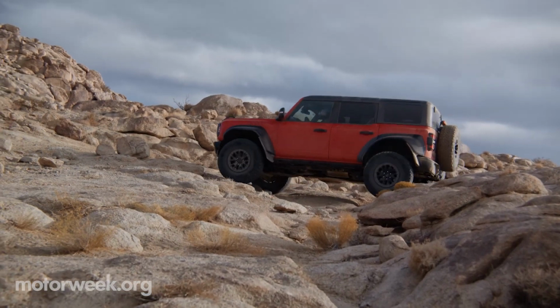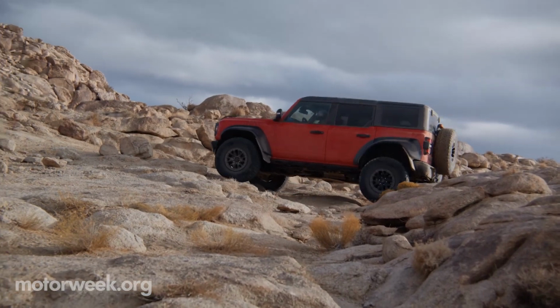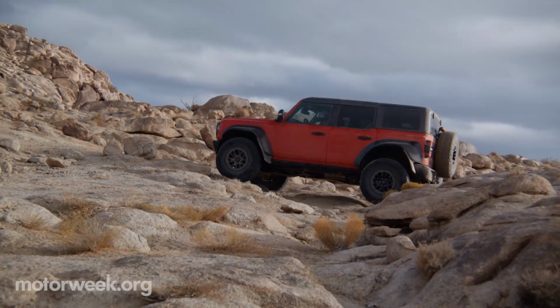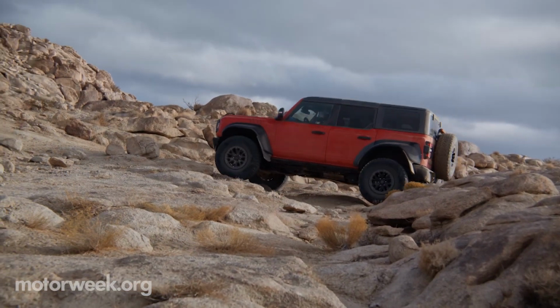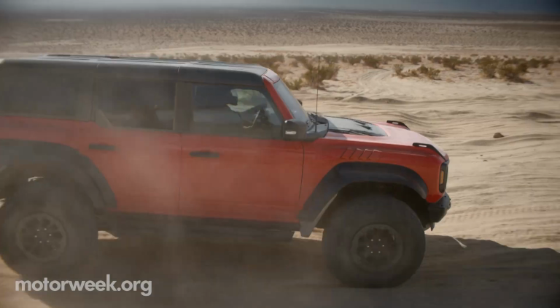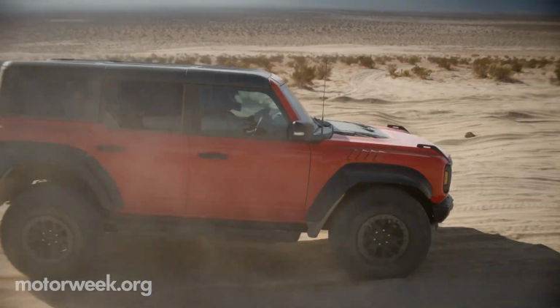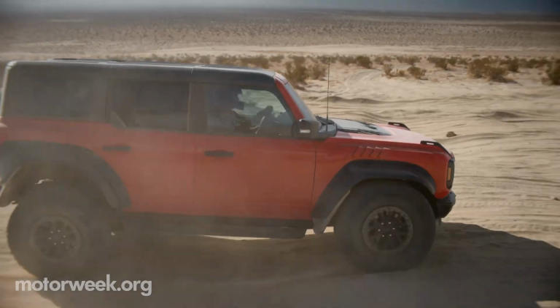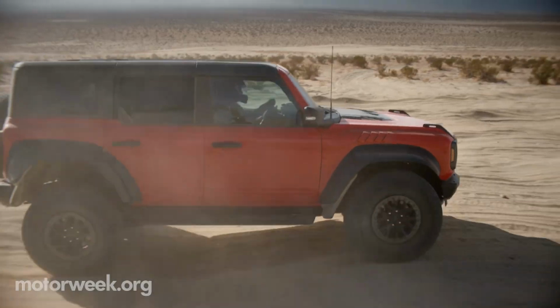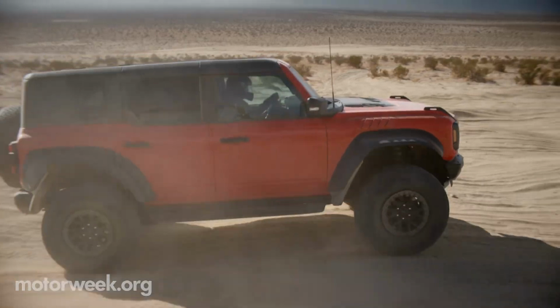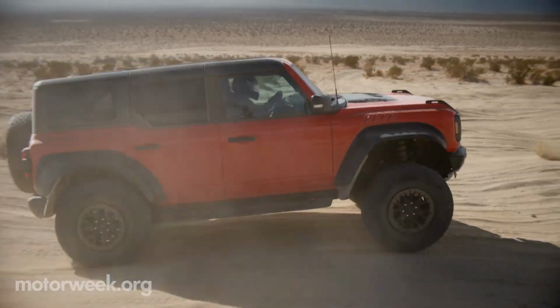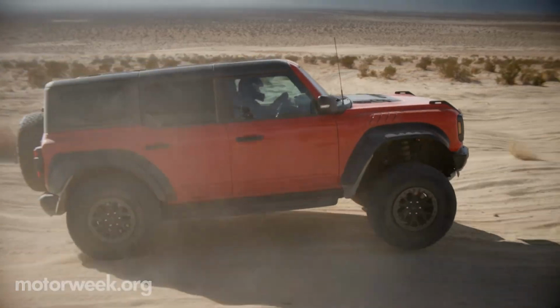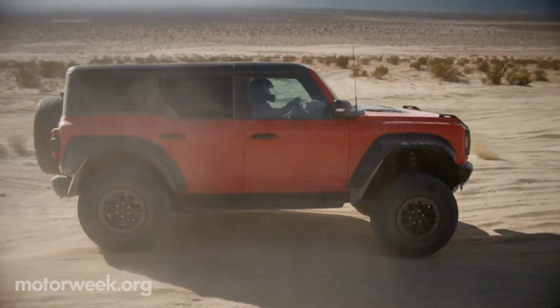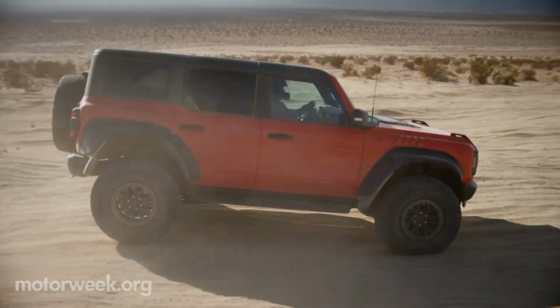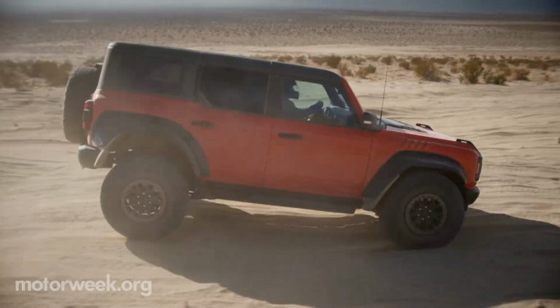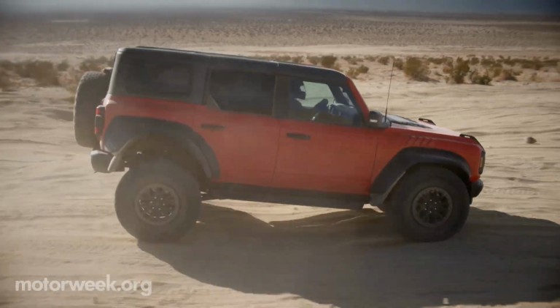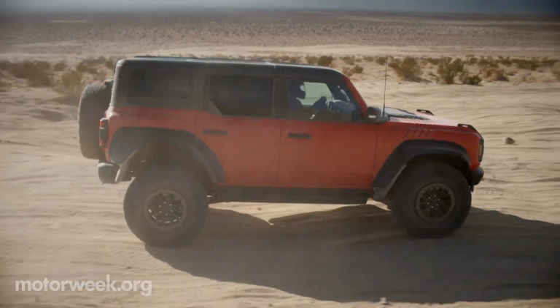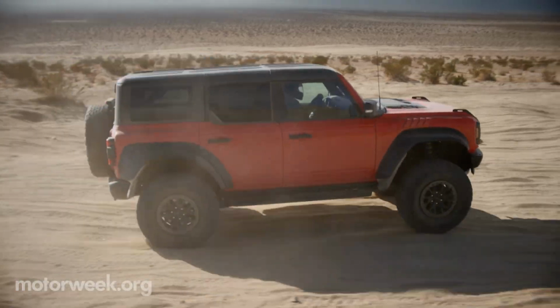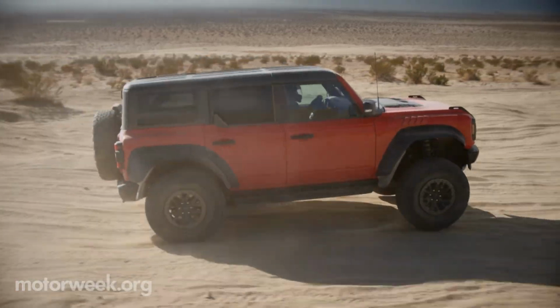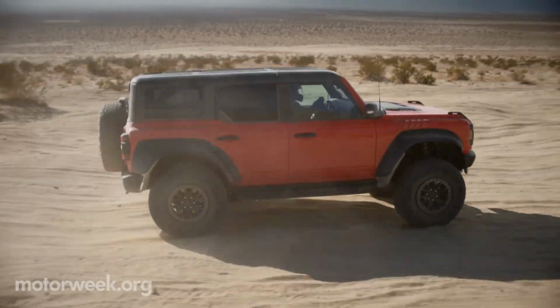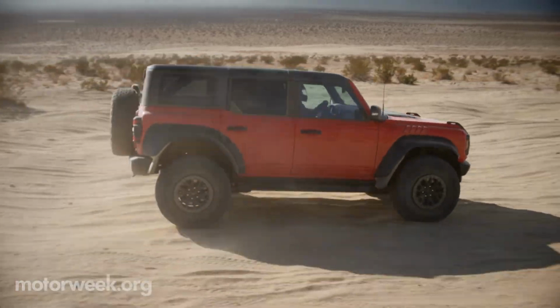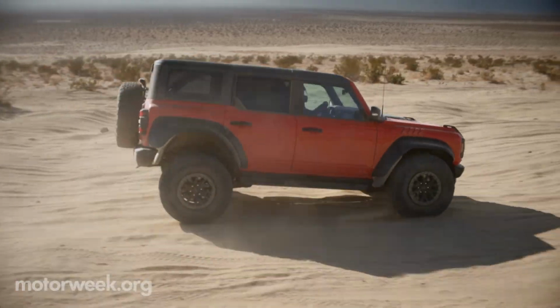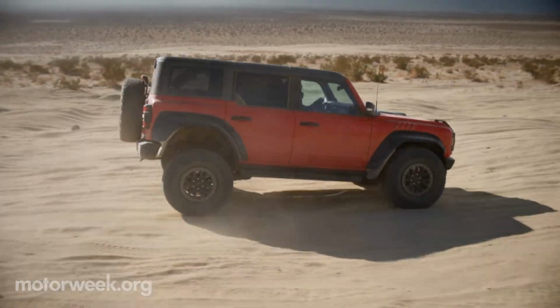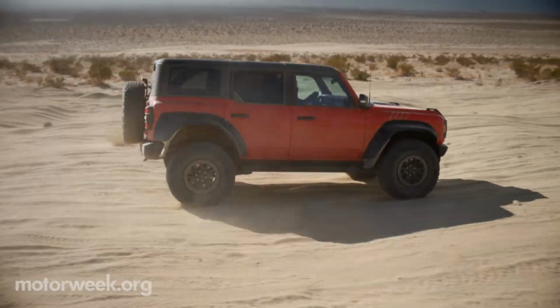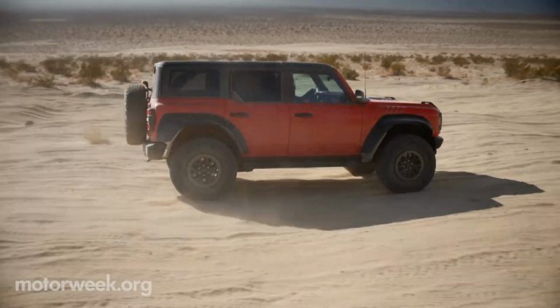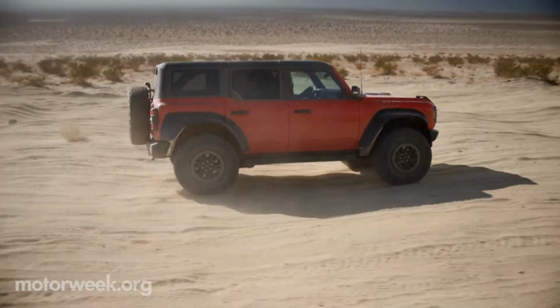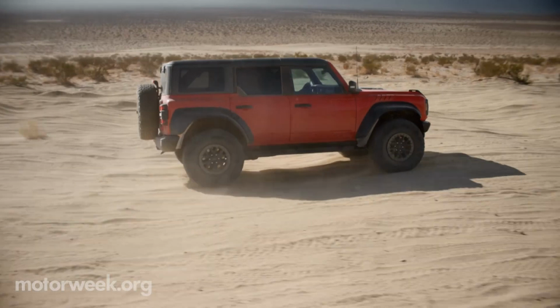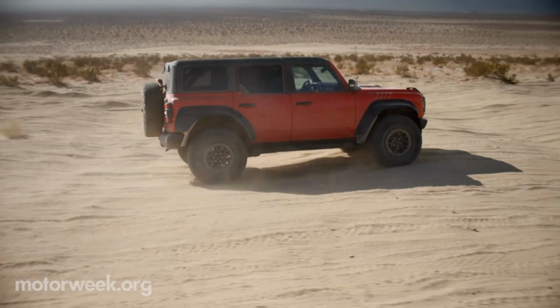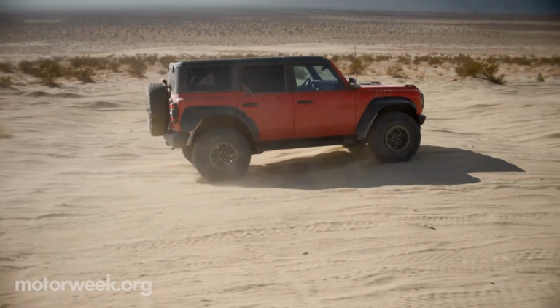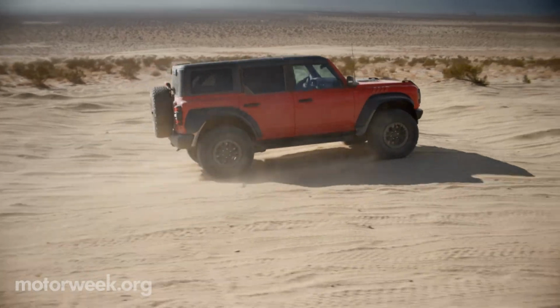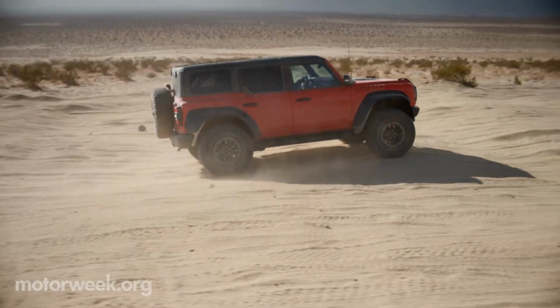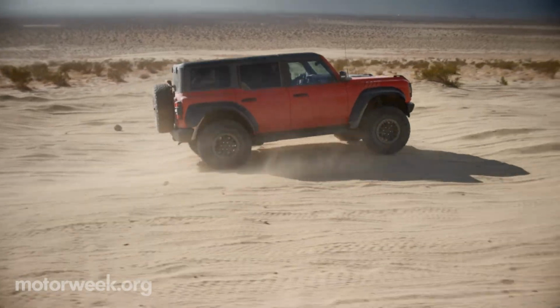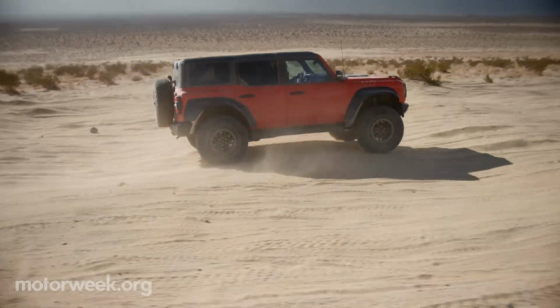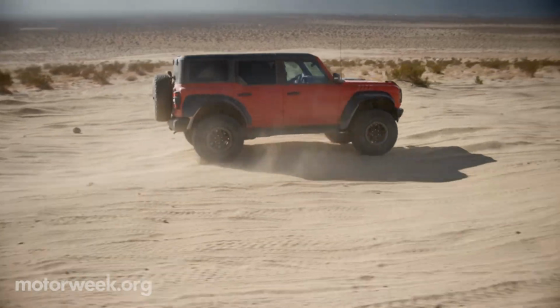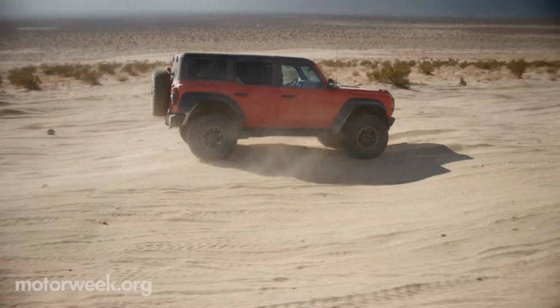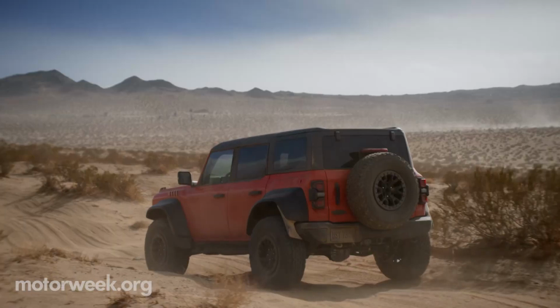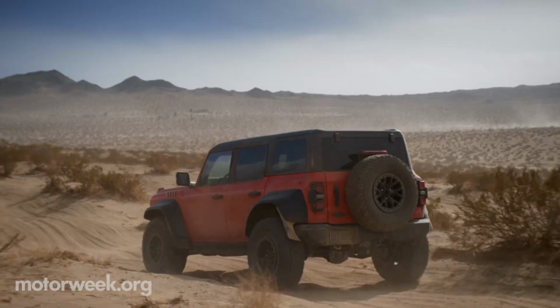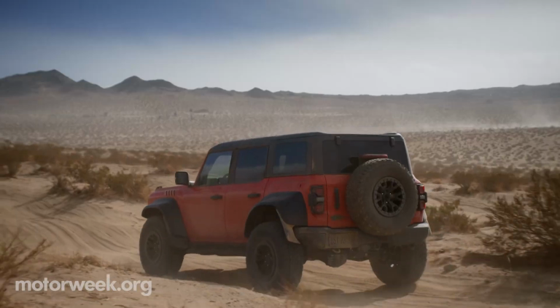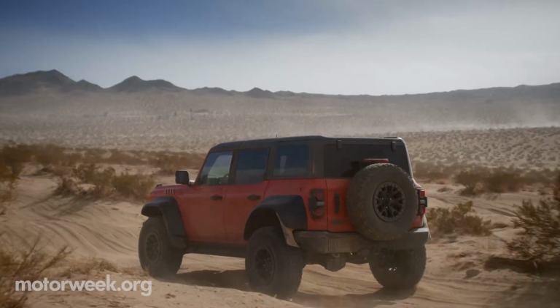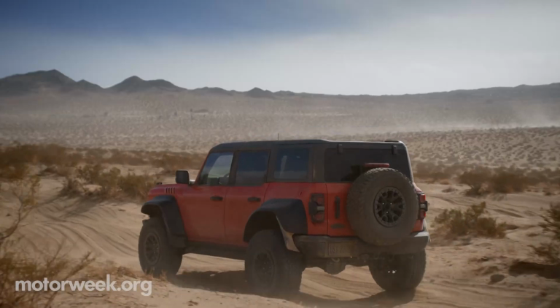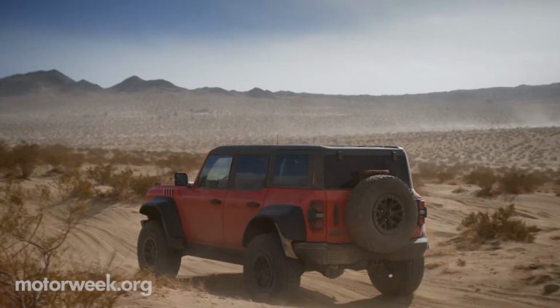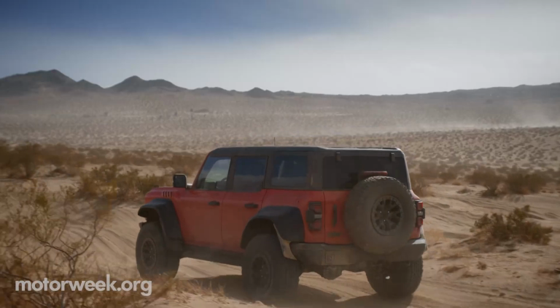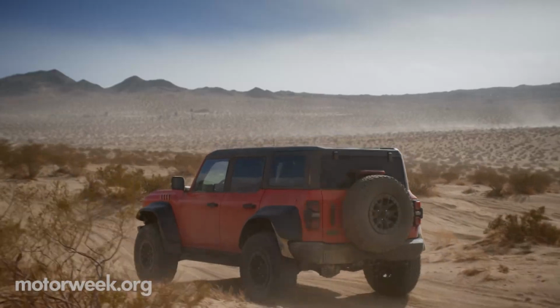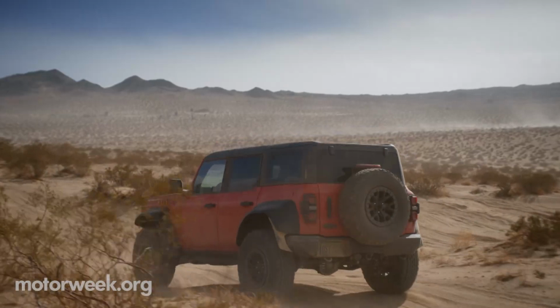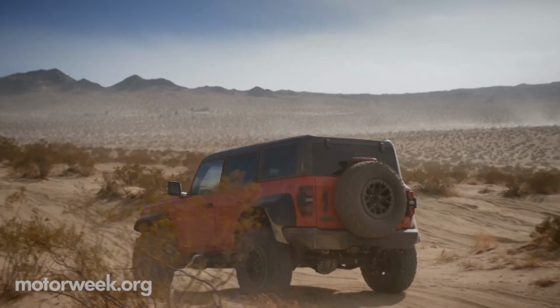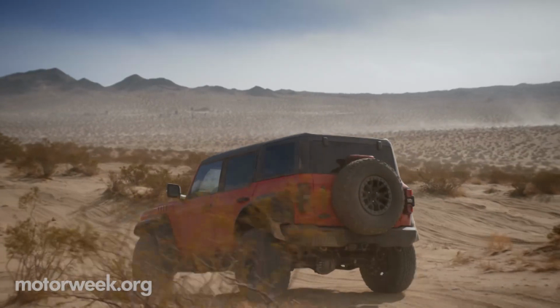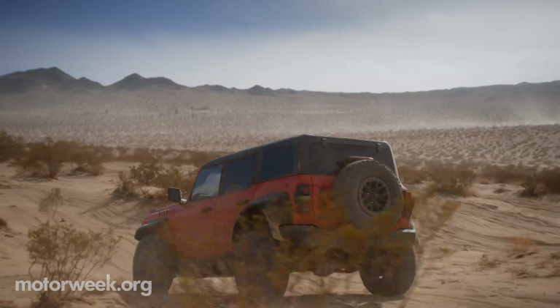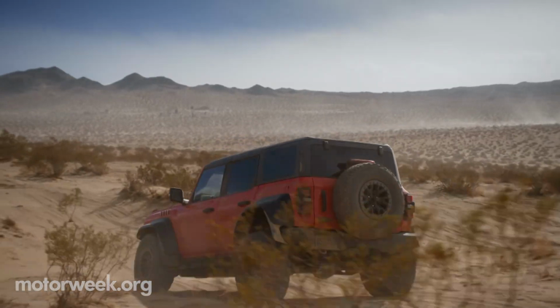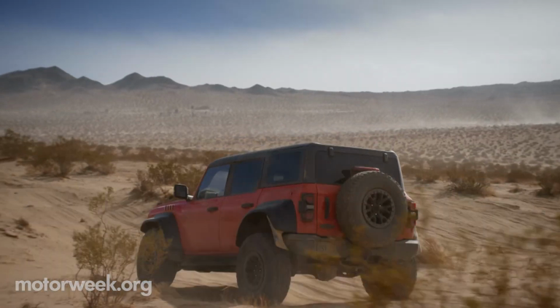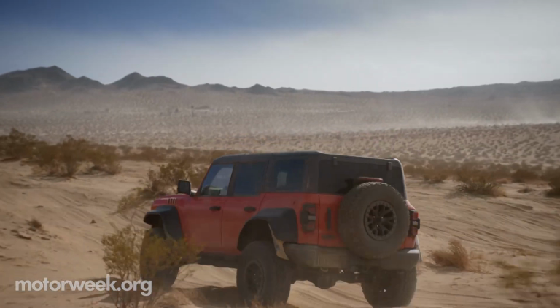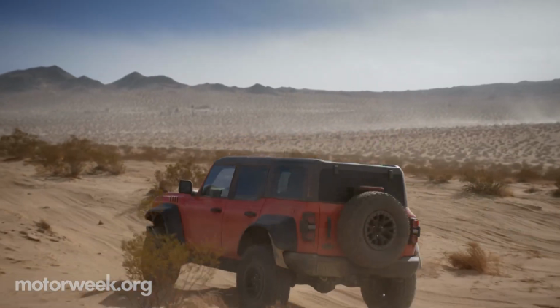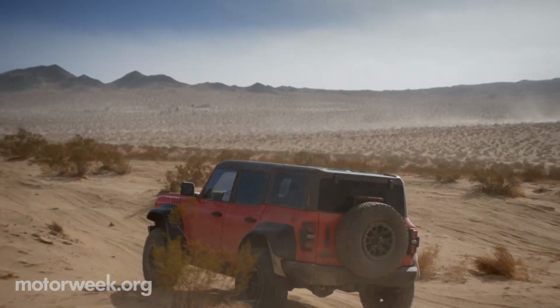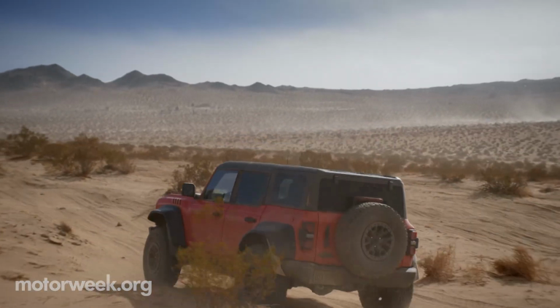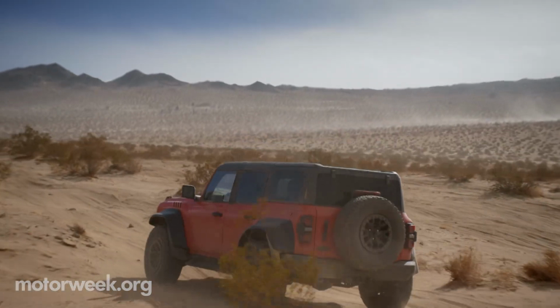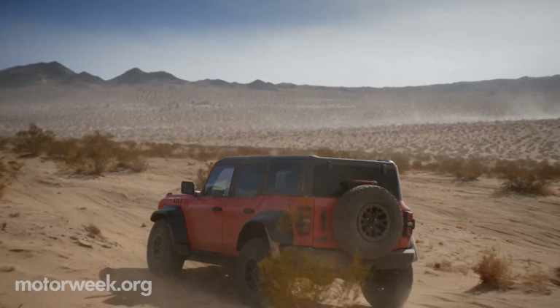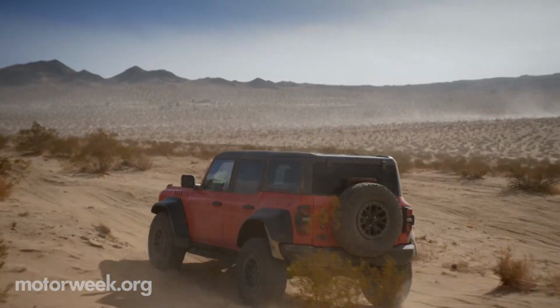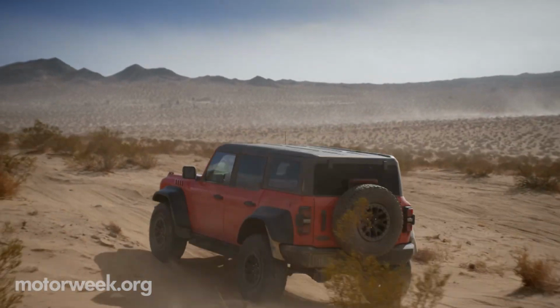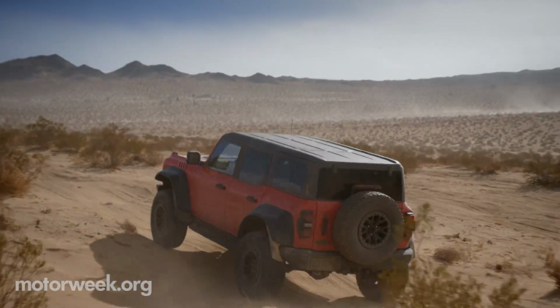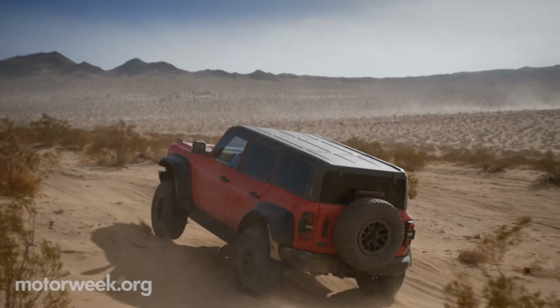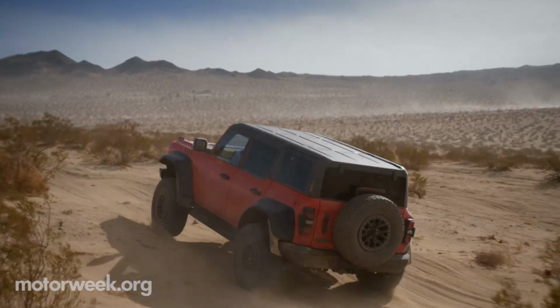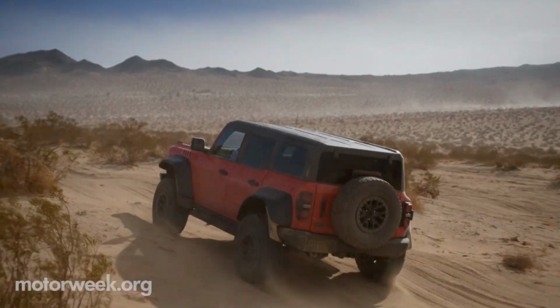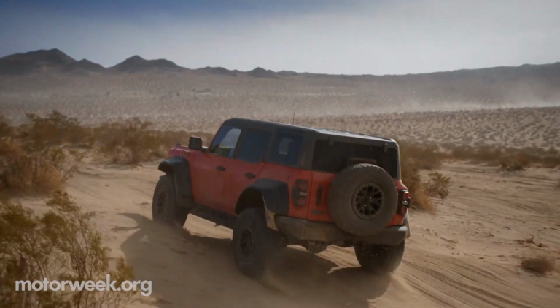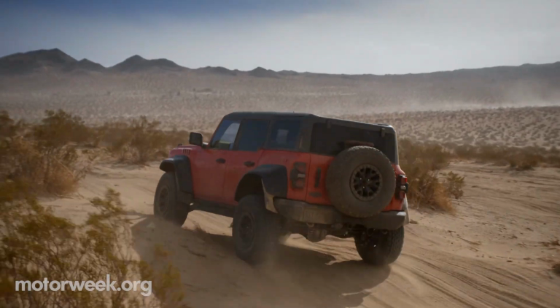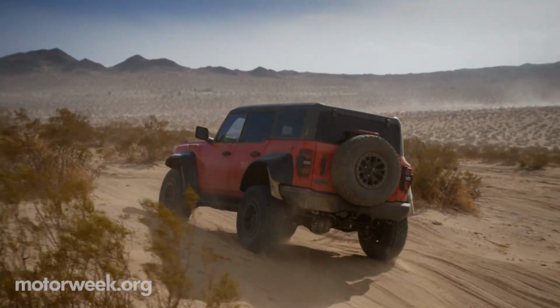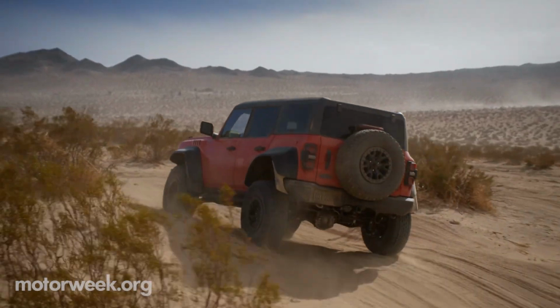The Bronco Raptor is also aided by trail control, trail turn assist, and trail one-pedal driving.